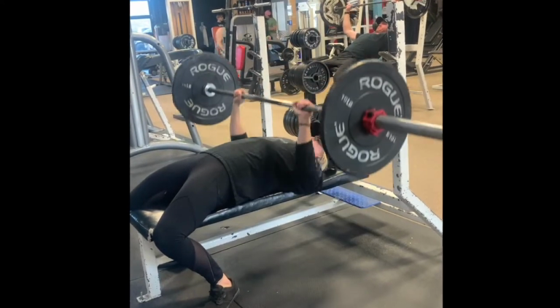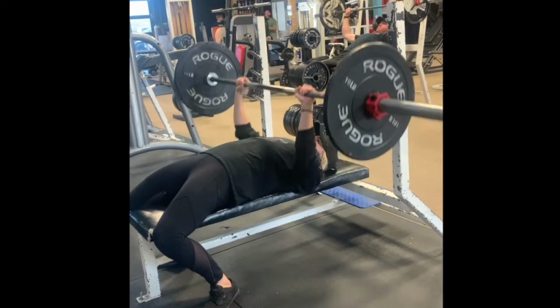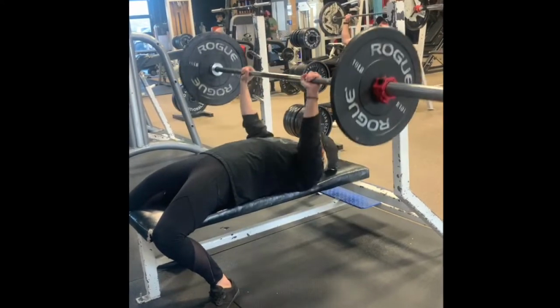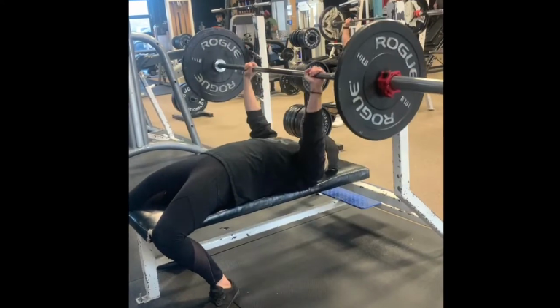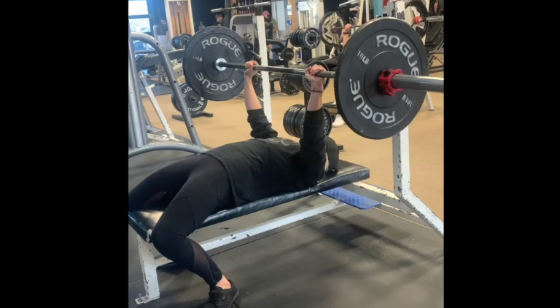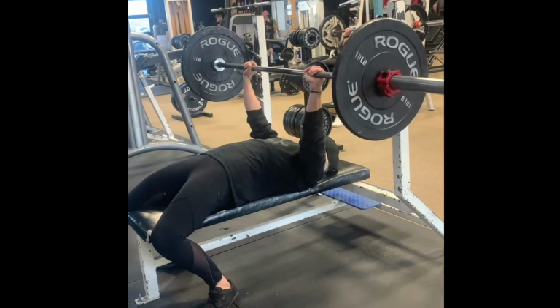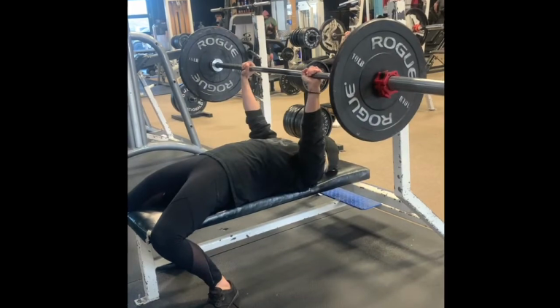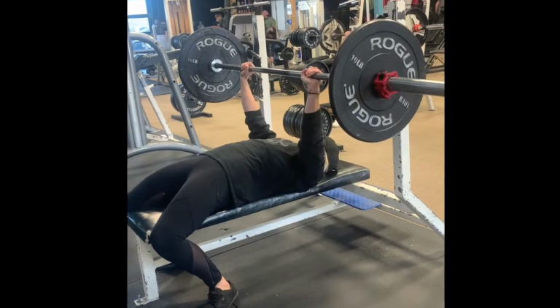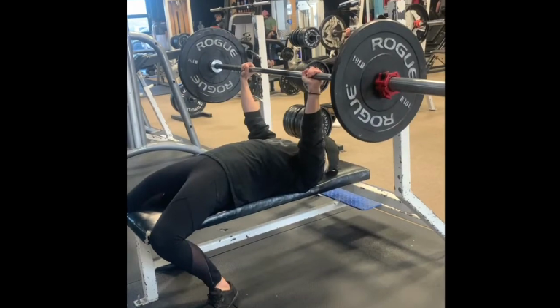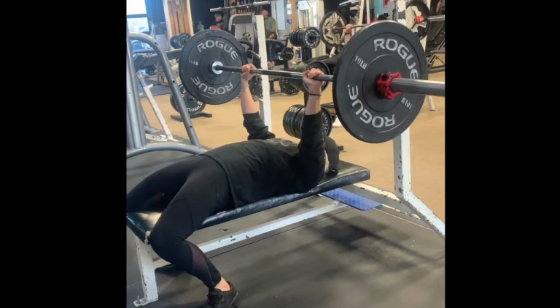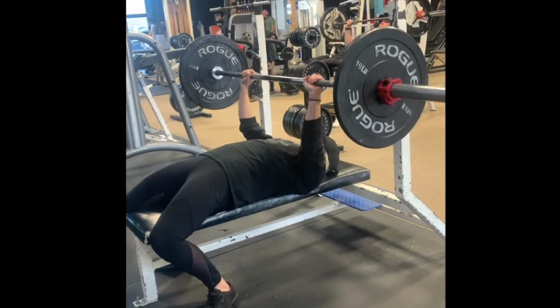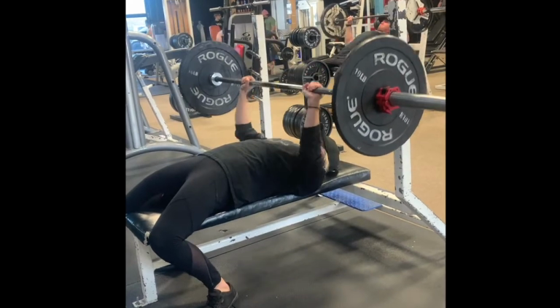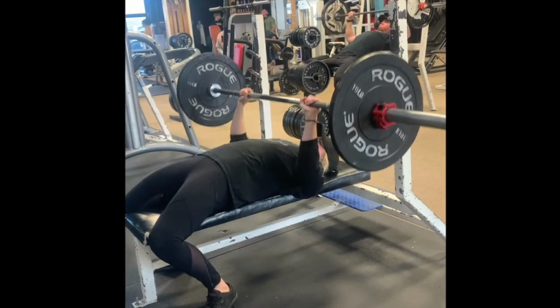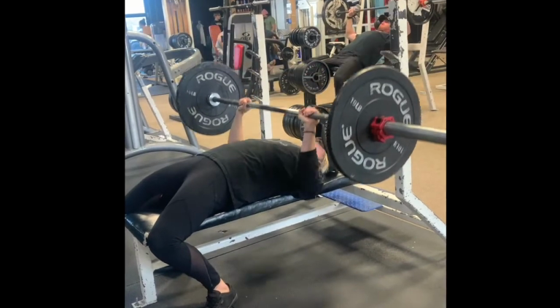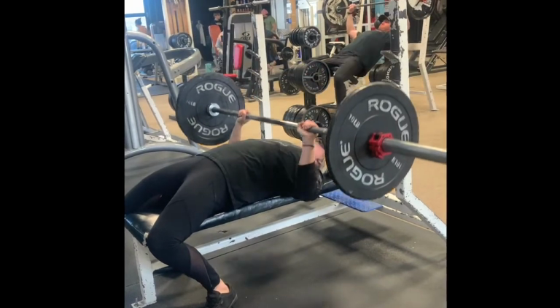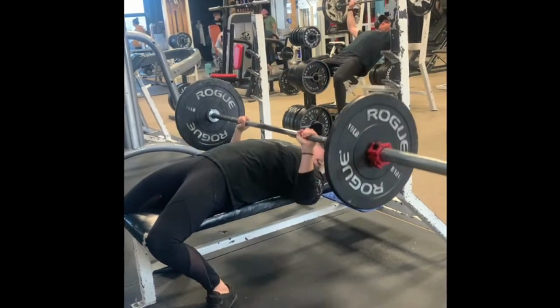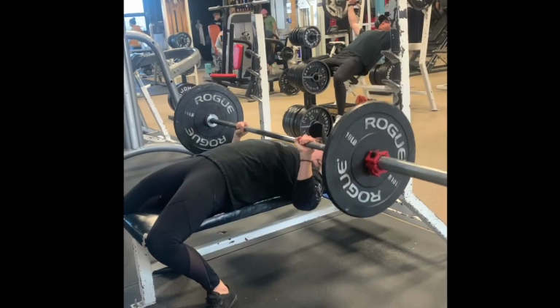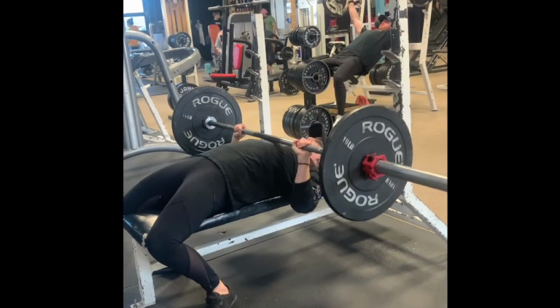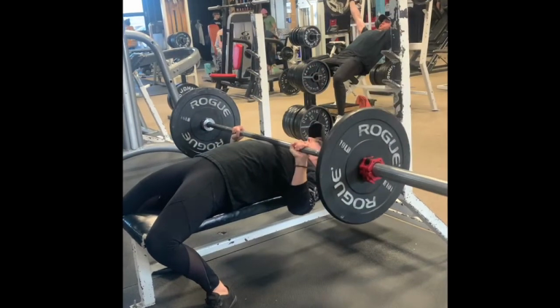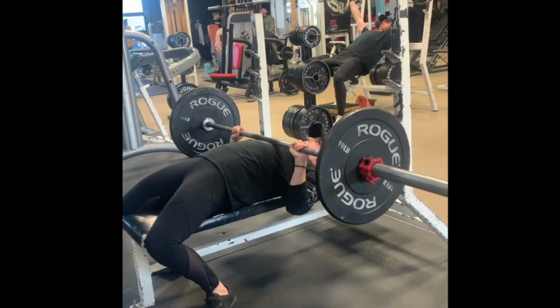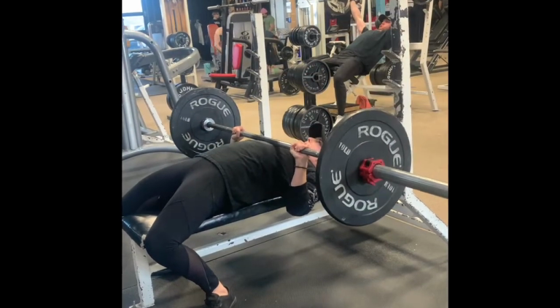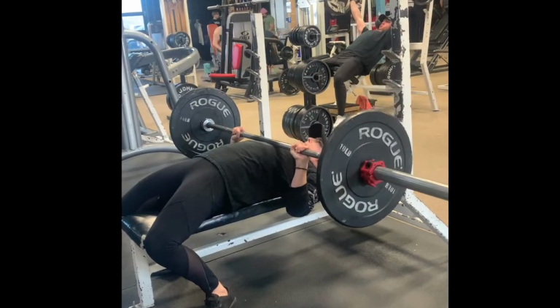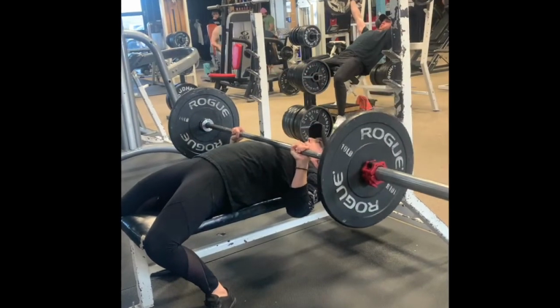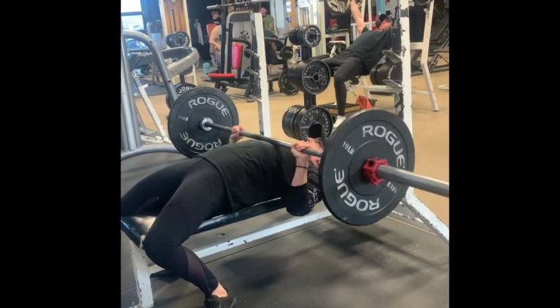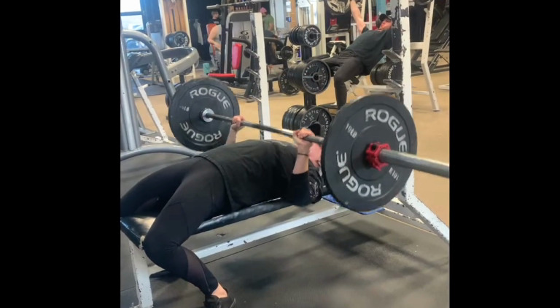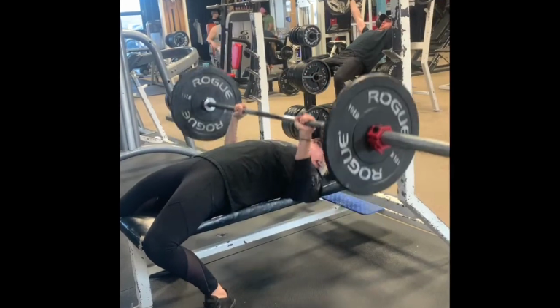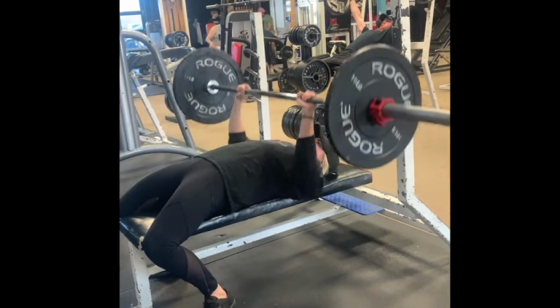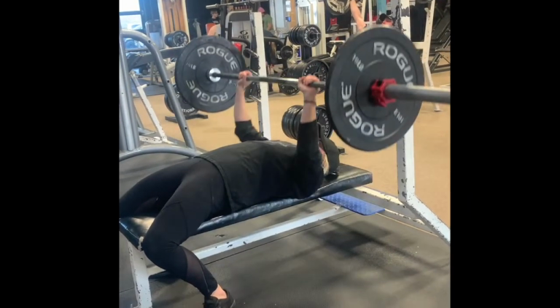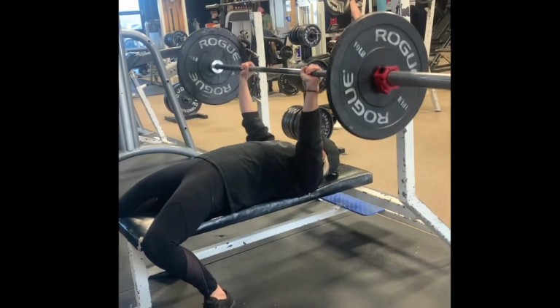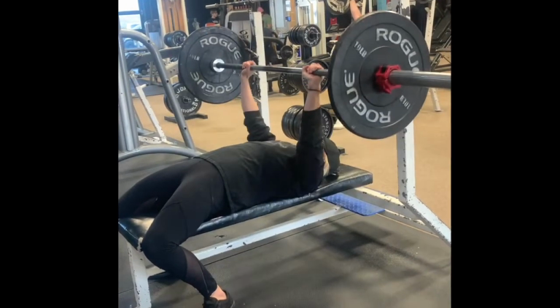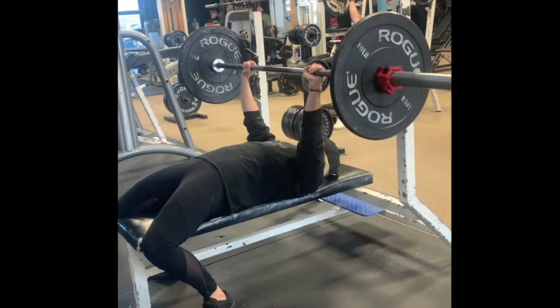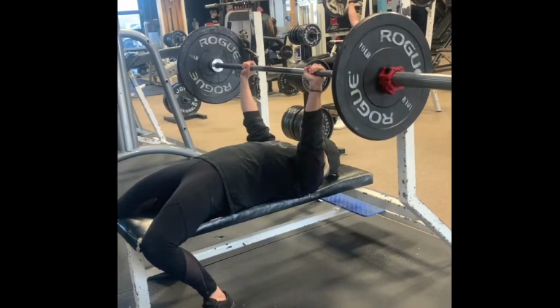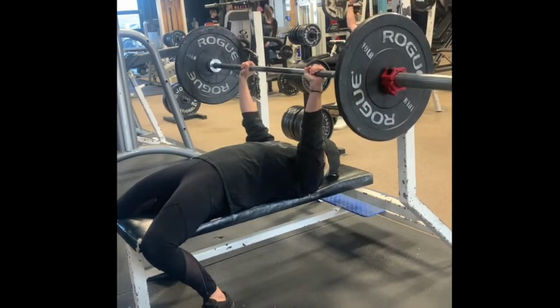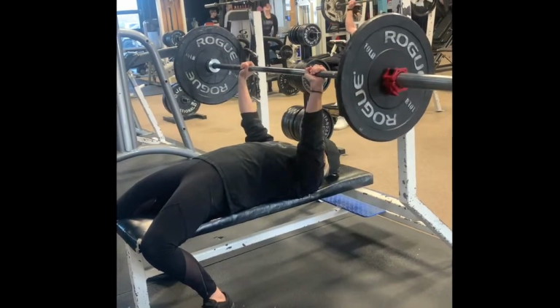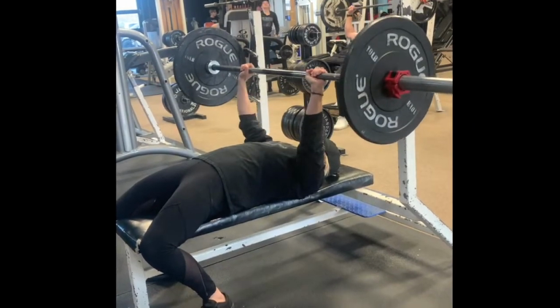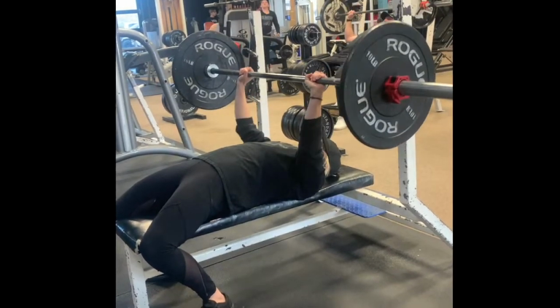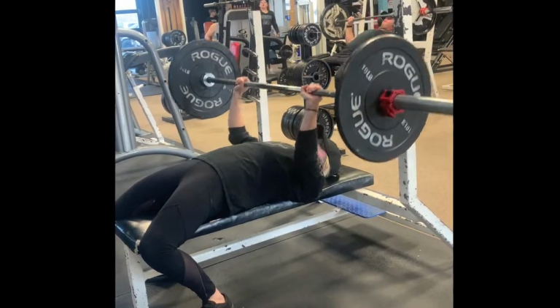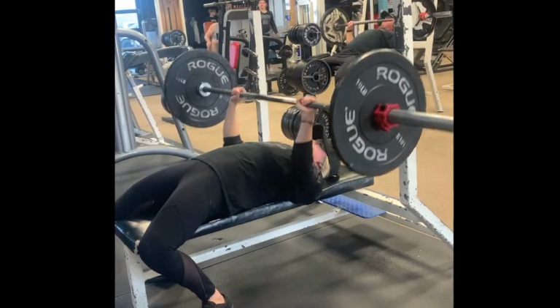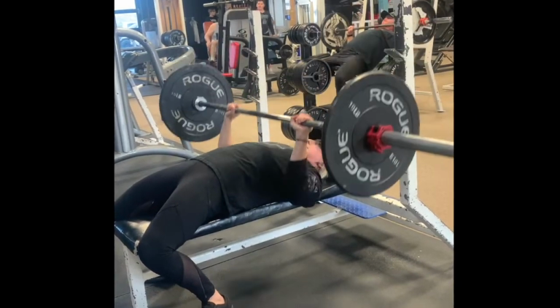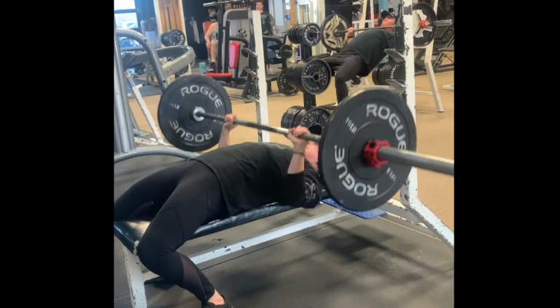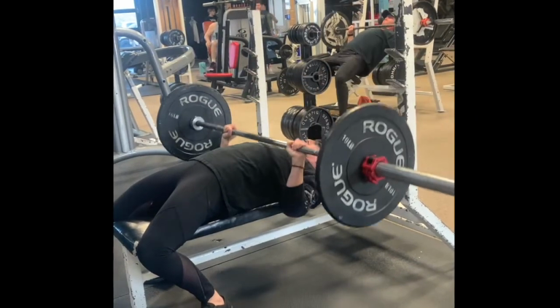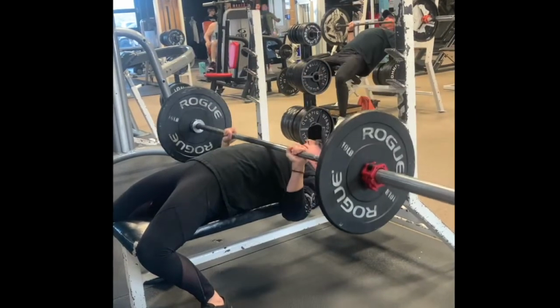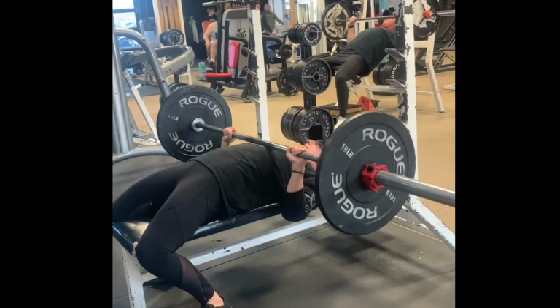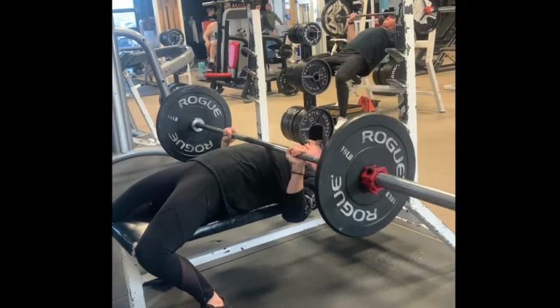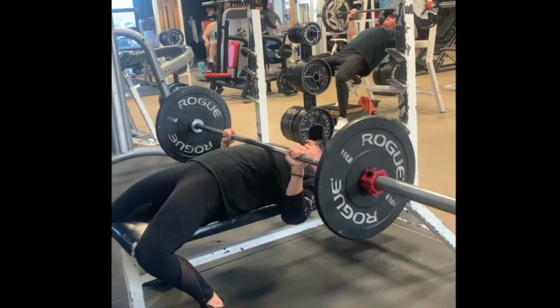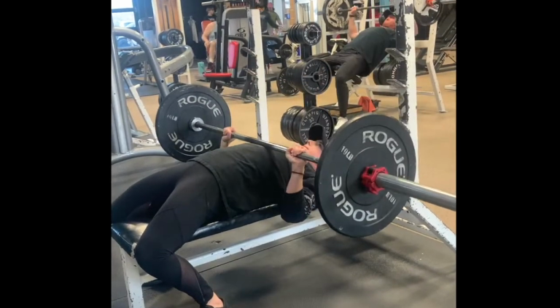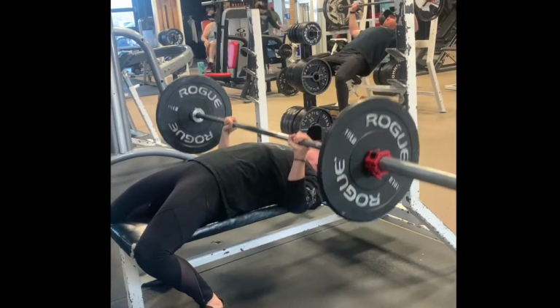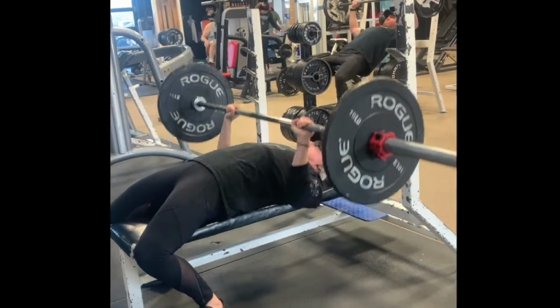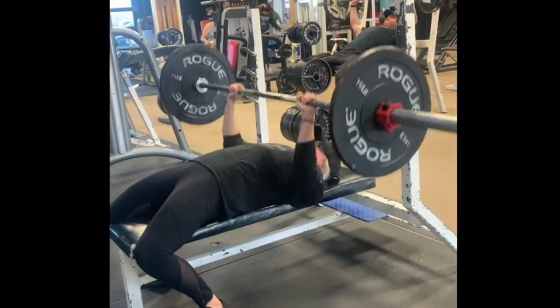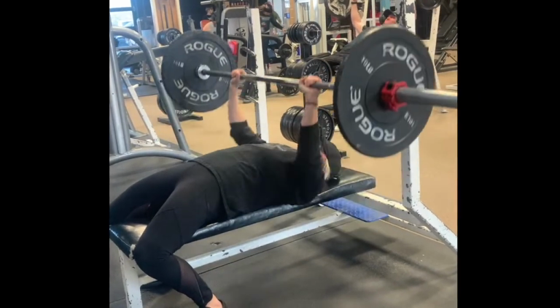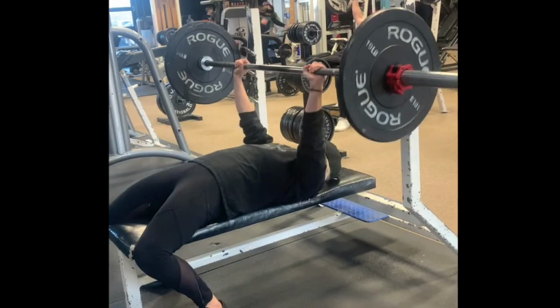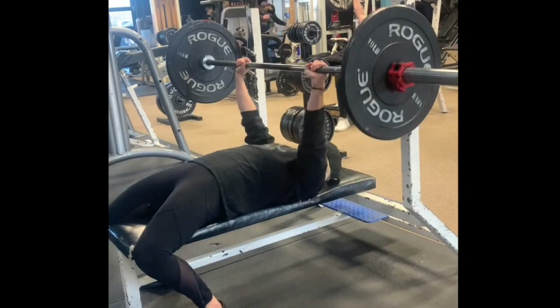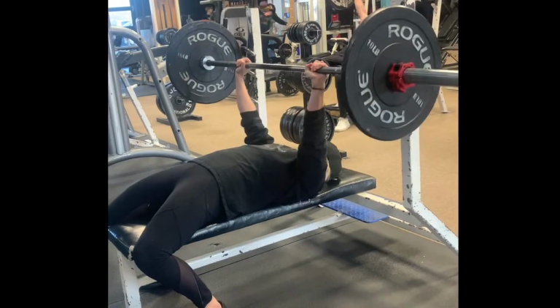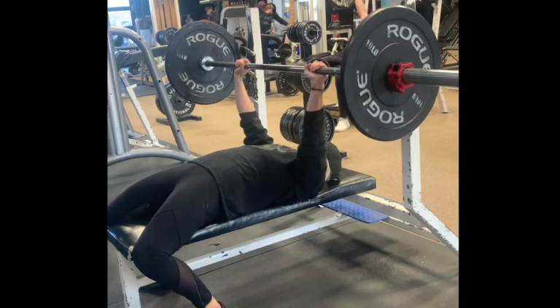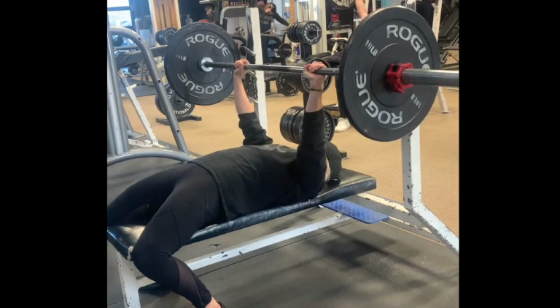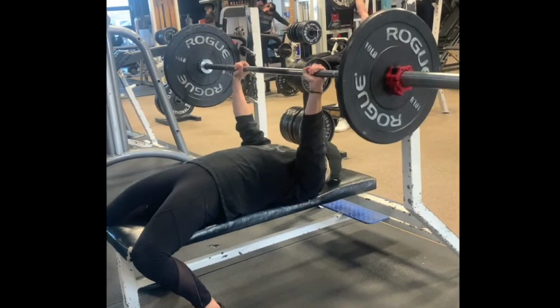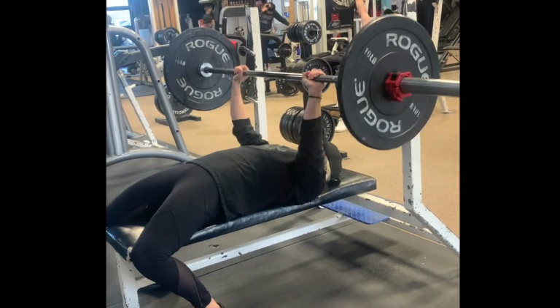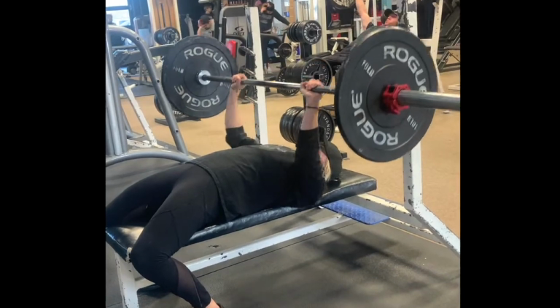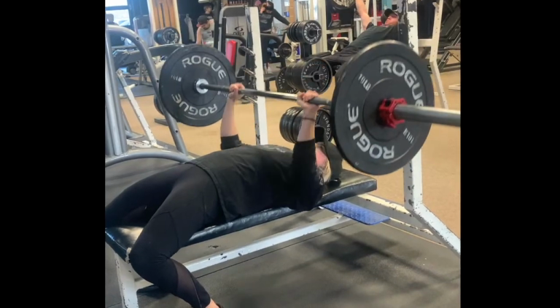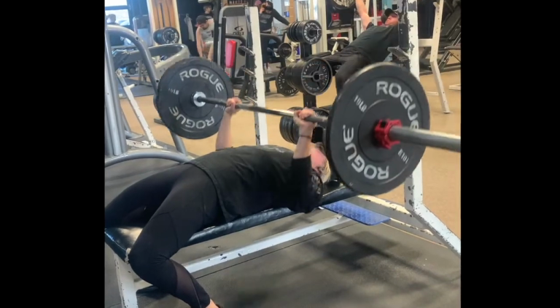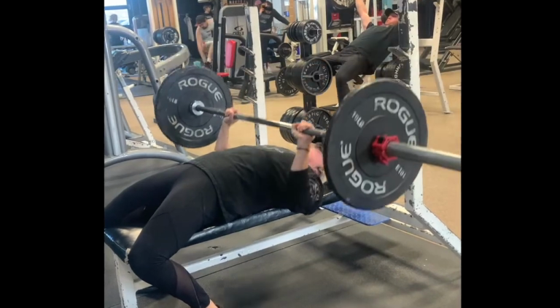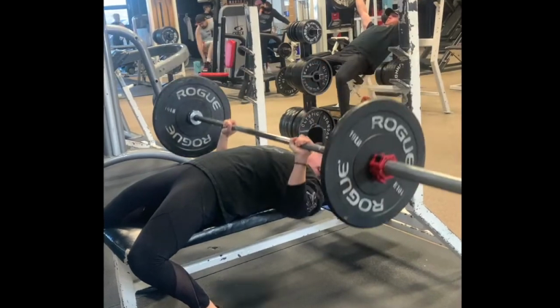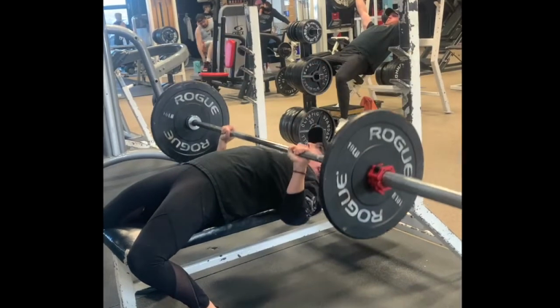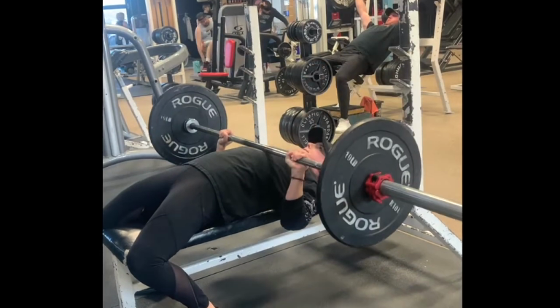Lower the bar down to your mid-chest. Pause for three seconds, then push the bar straight up, engaging your chest.